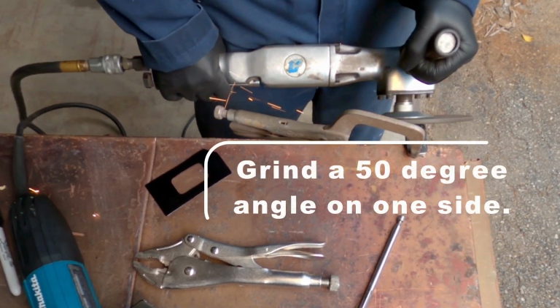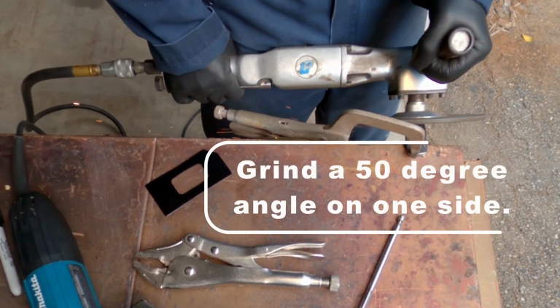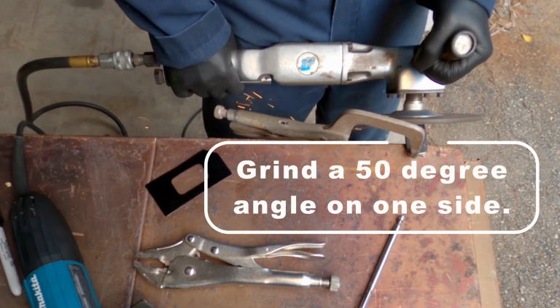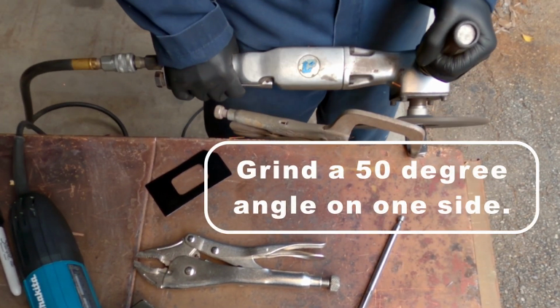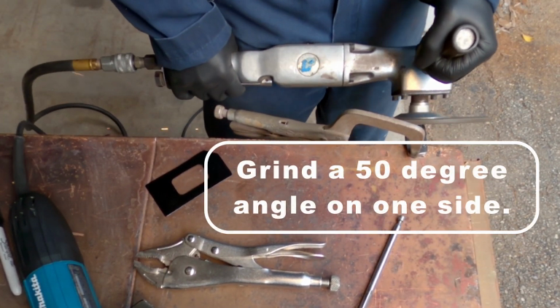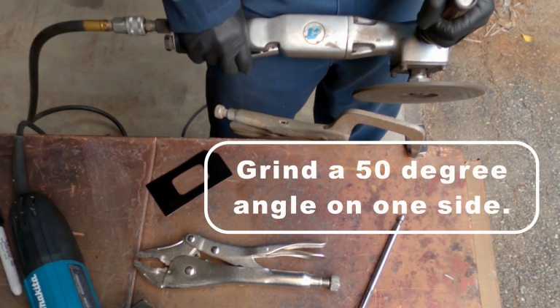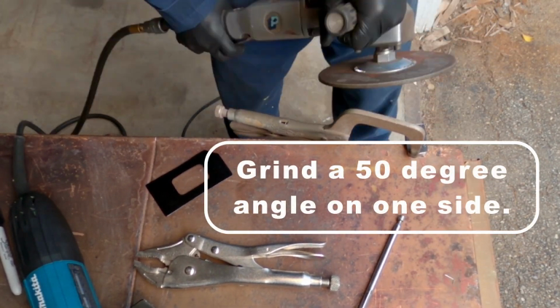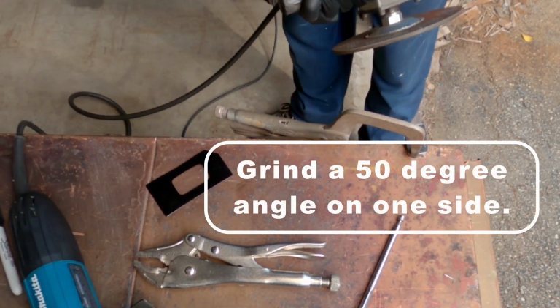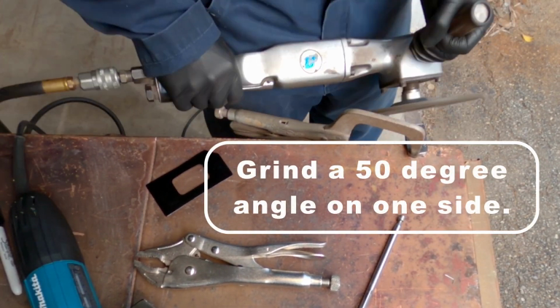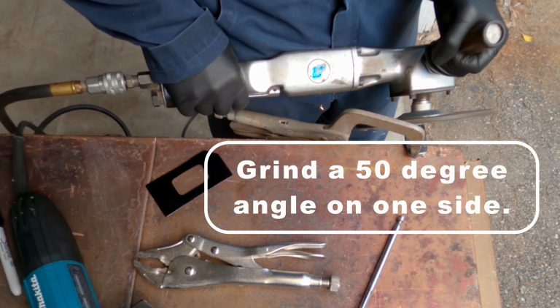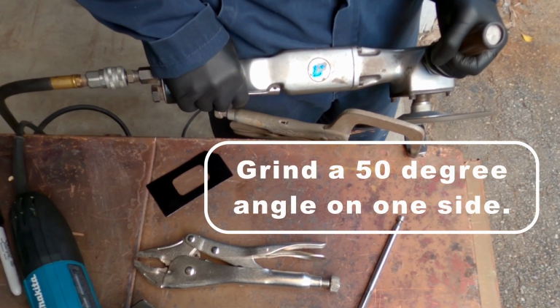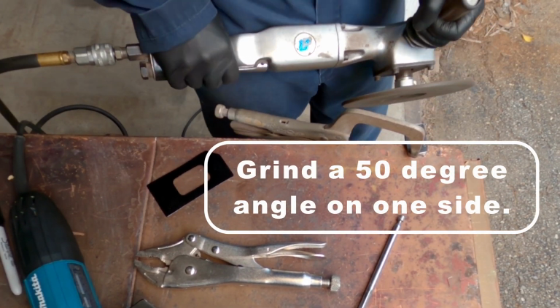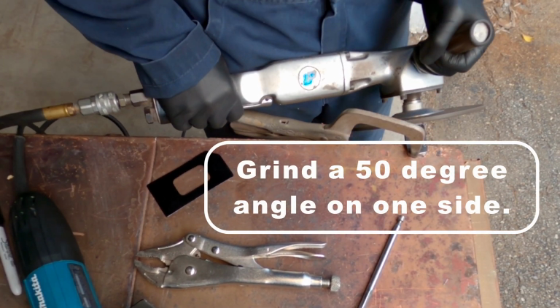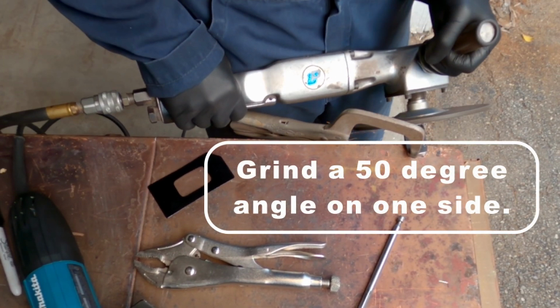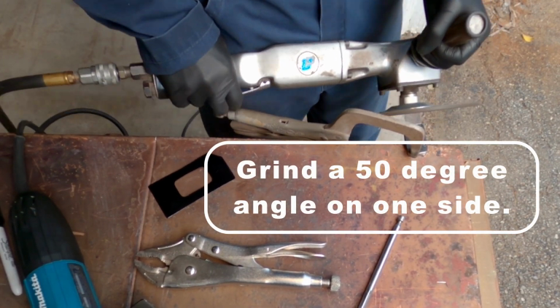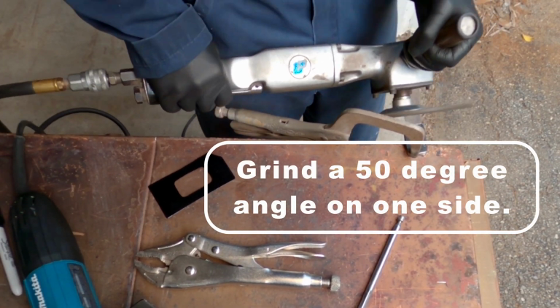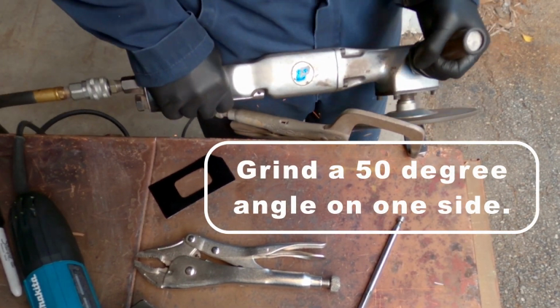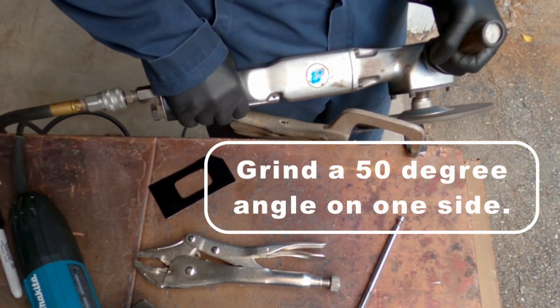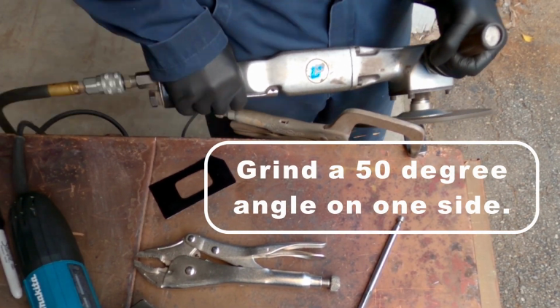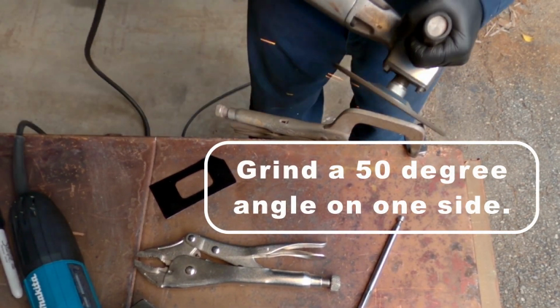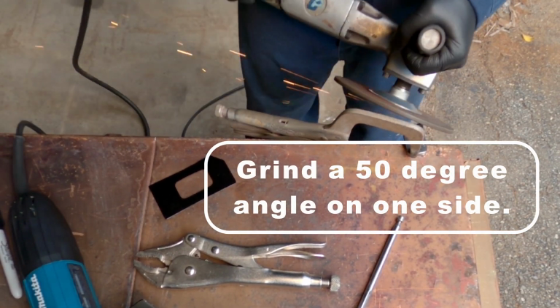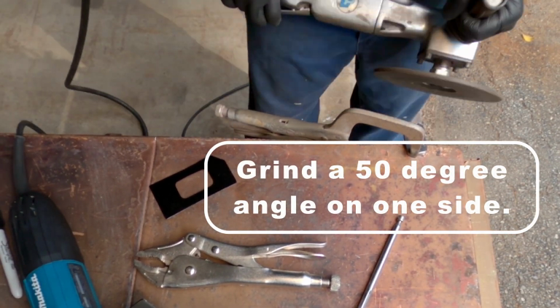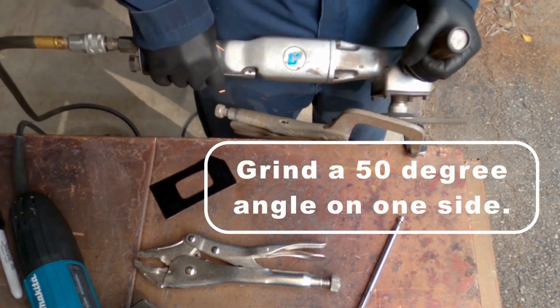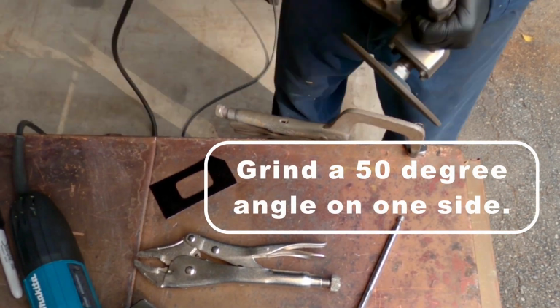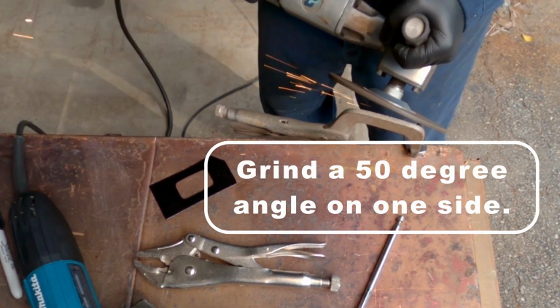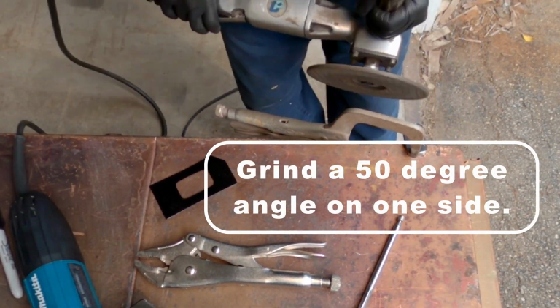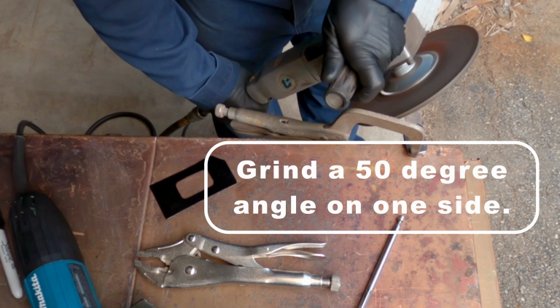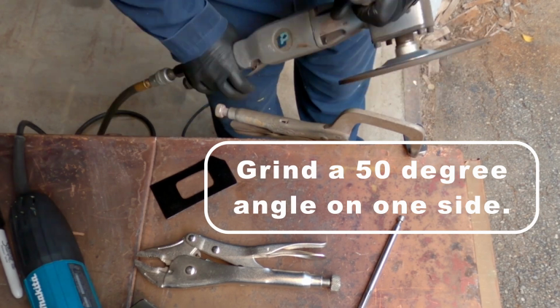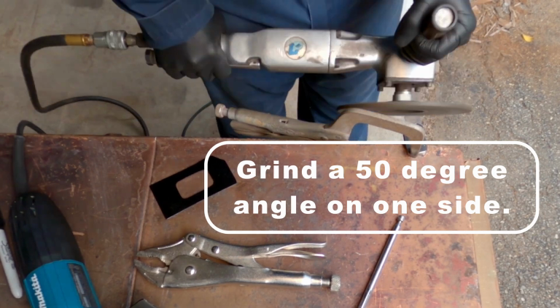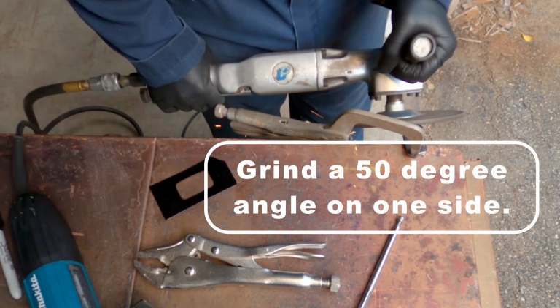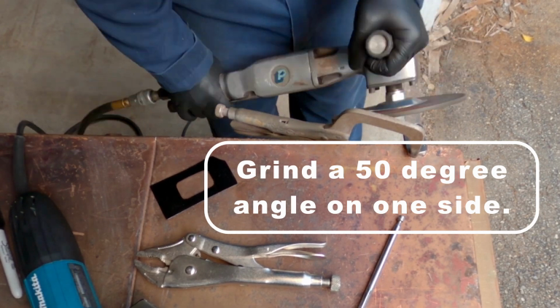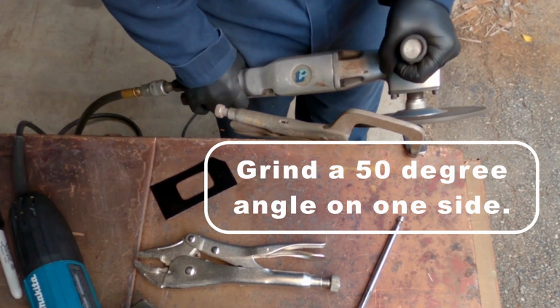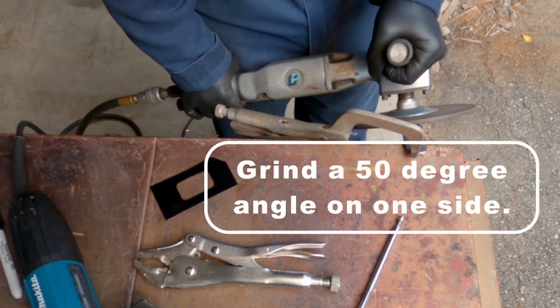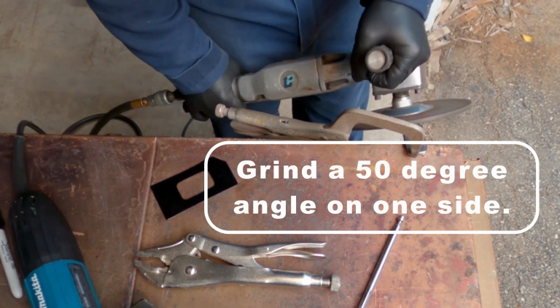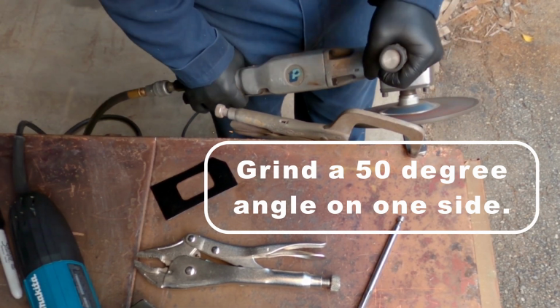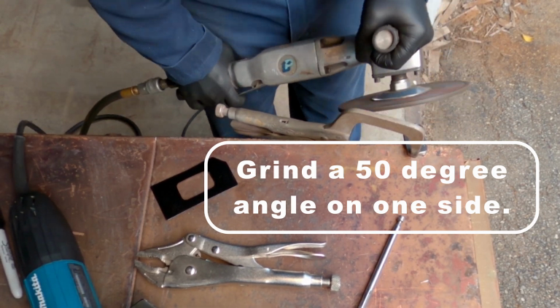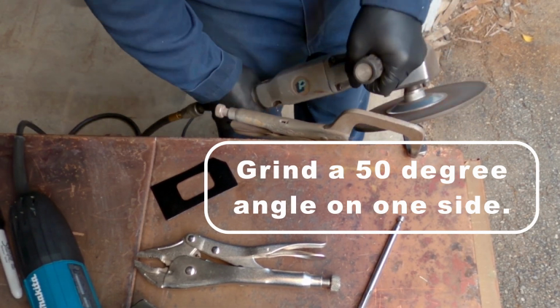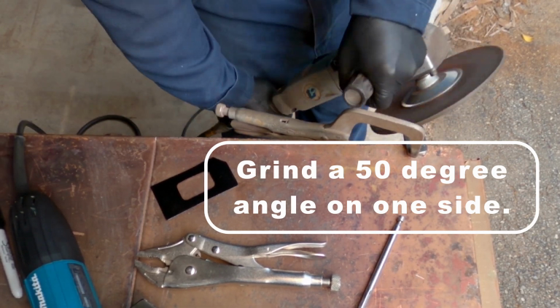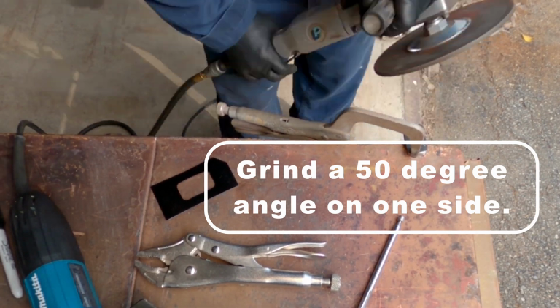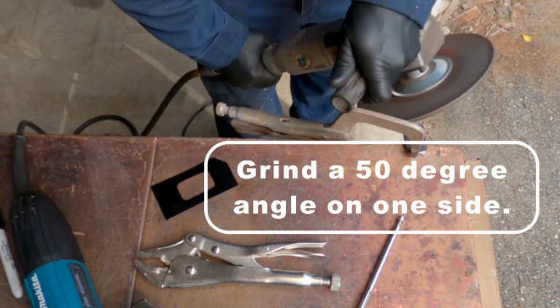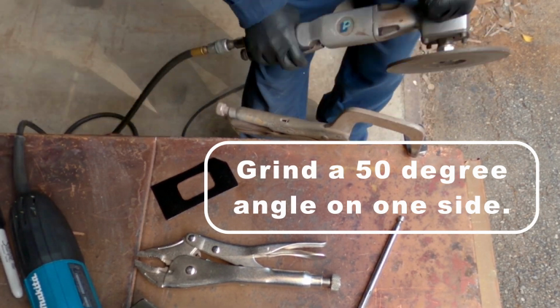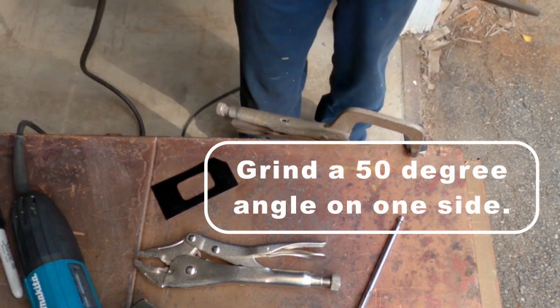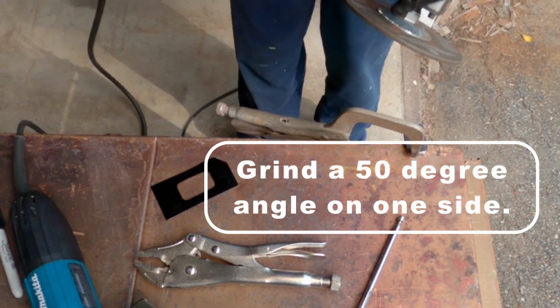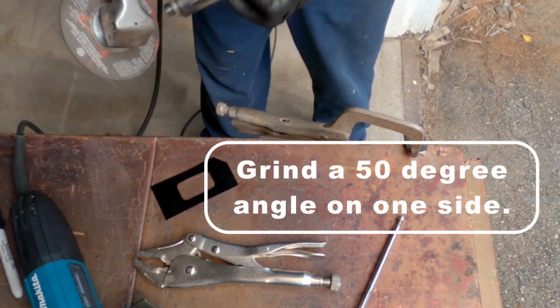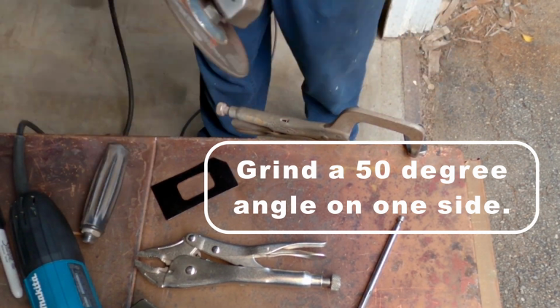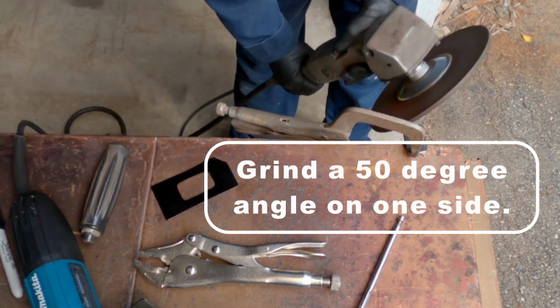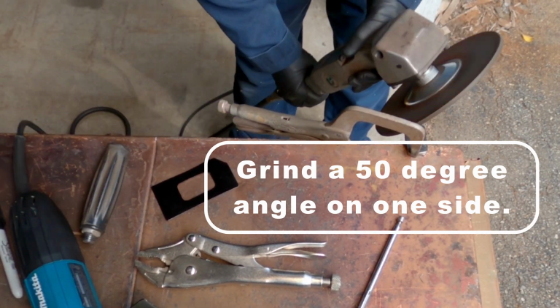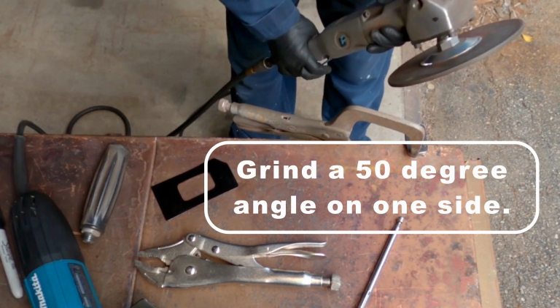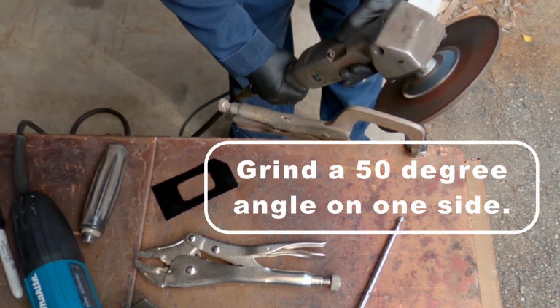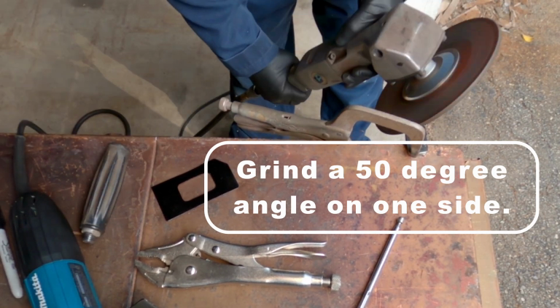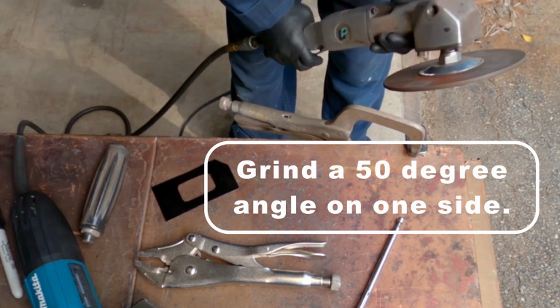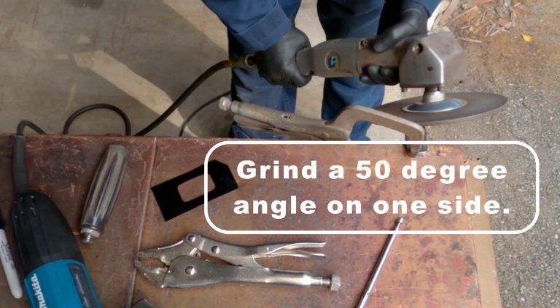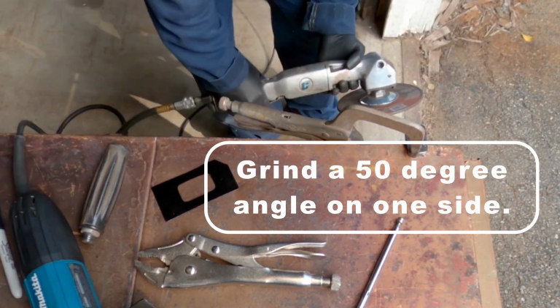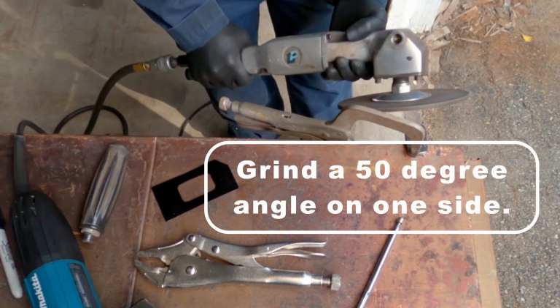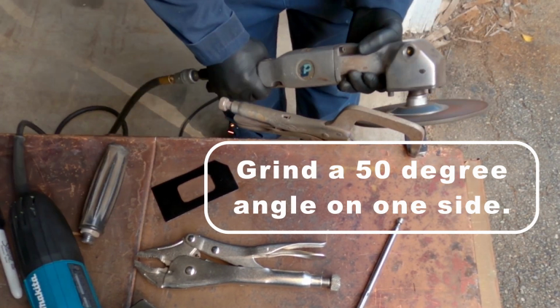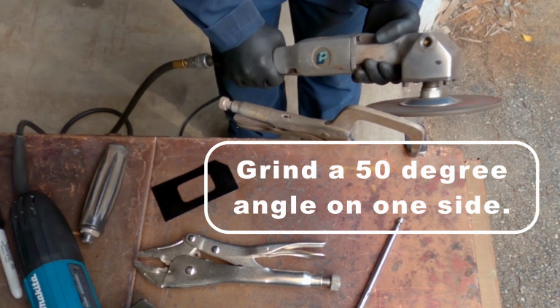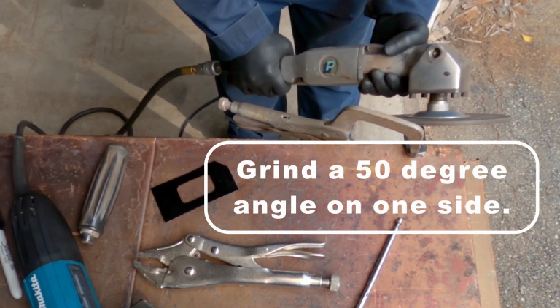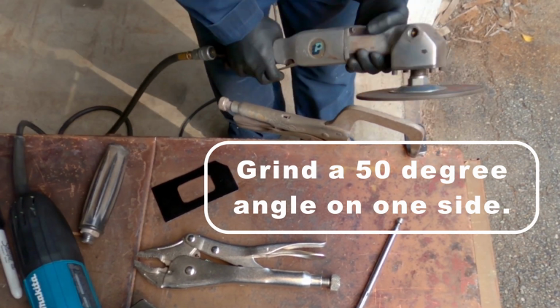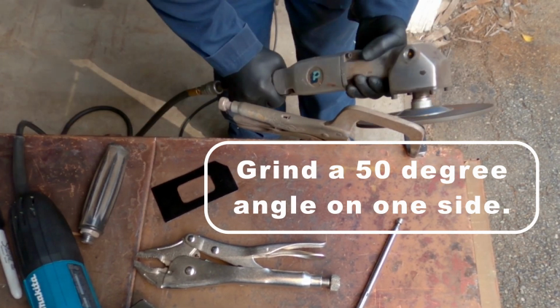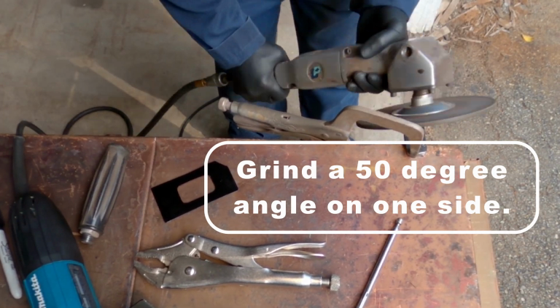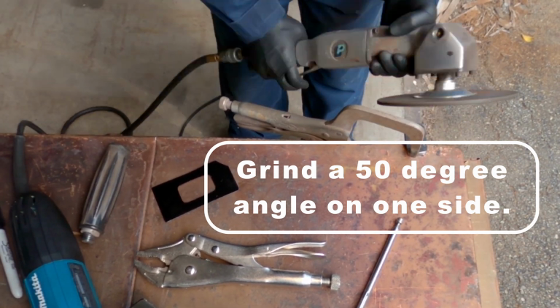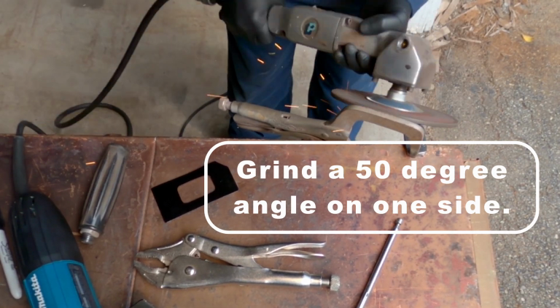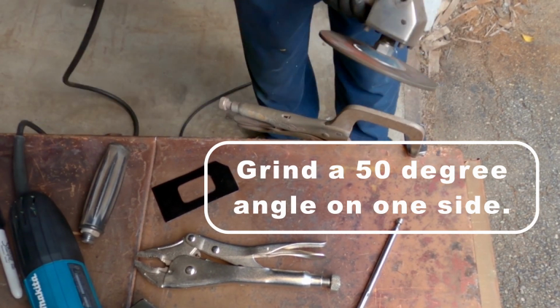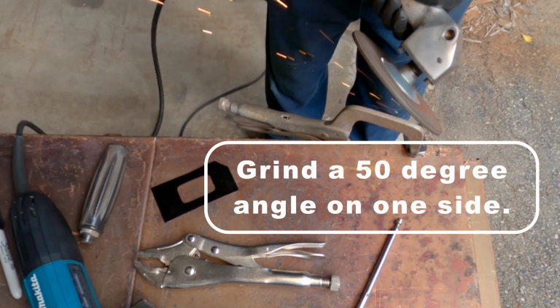The tops of those crossover passages have an angle on them, so you'll need to grind a 50-degree angle on one side of your plug.